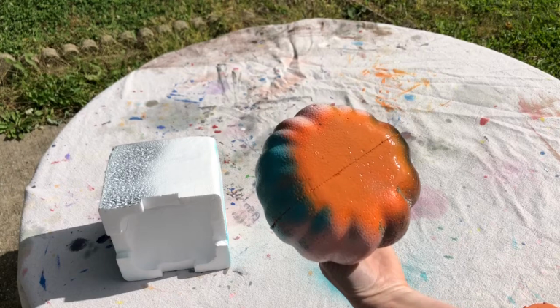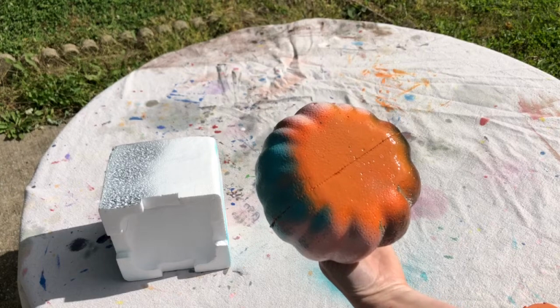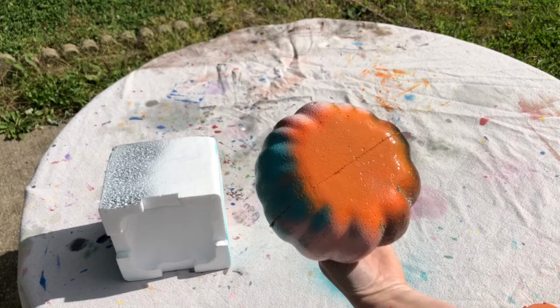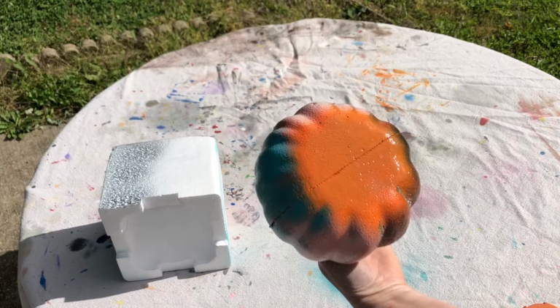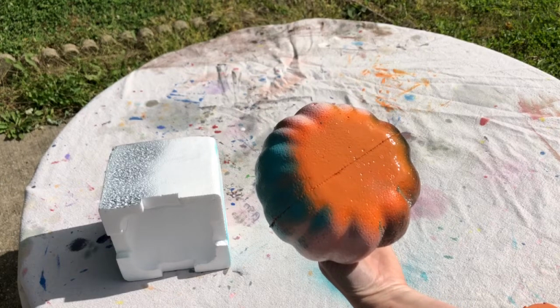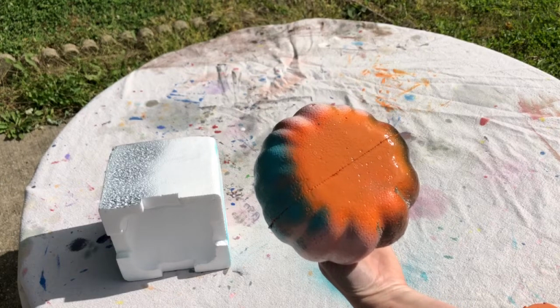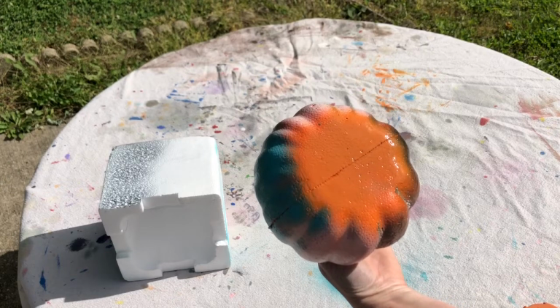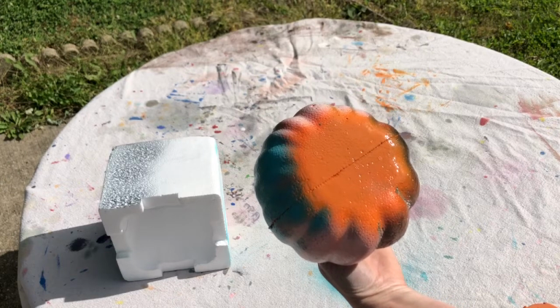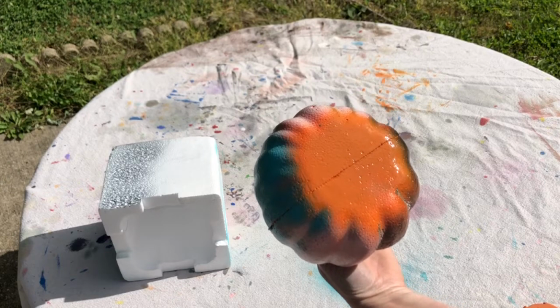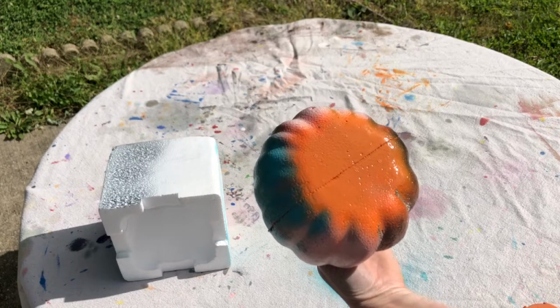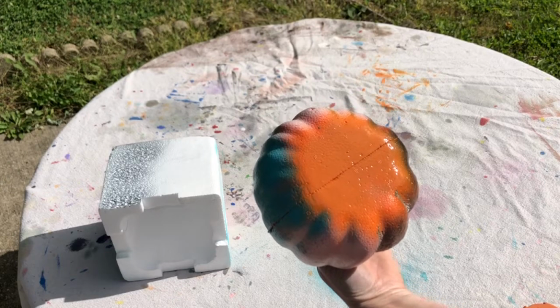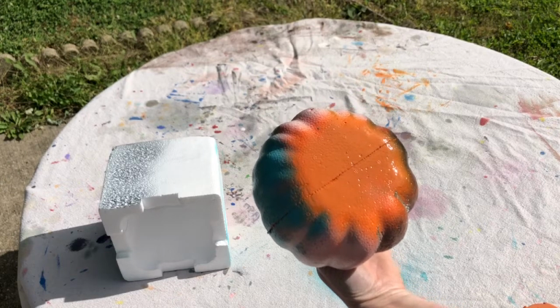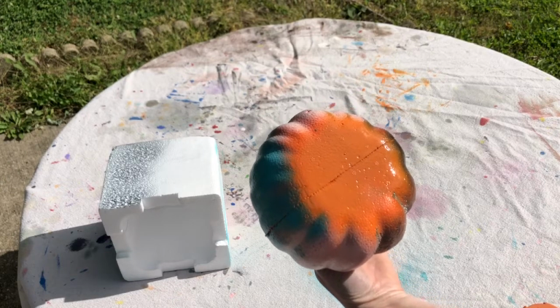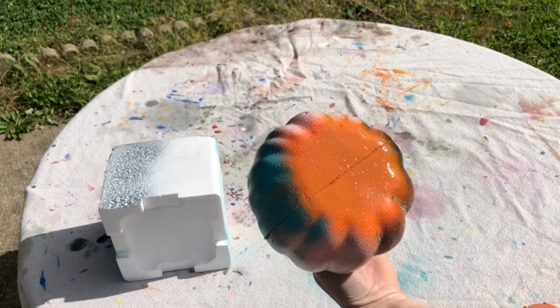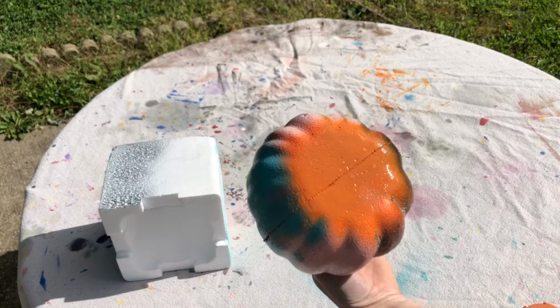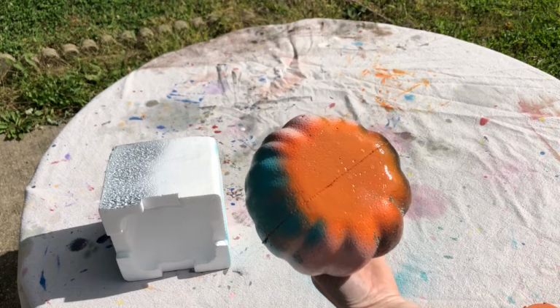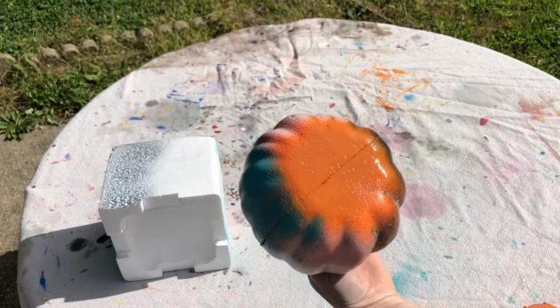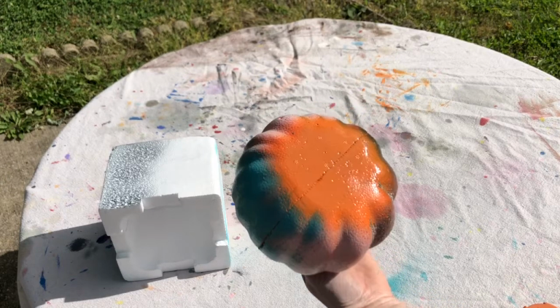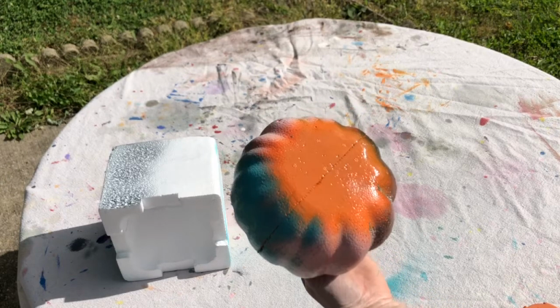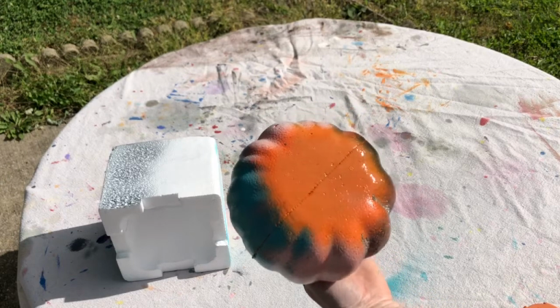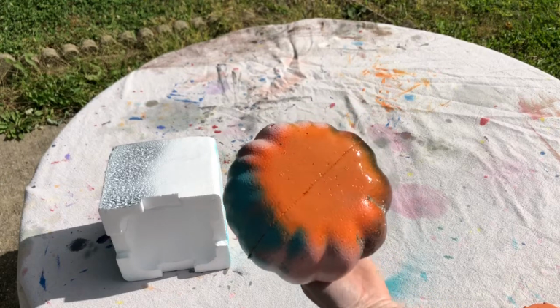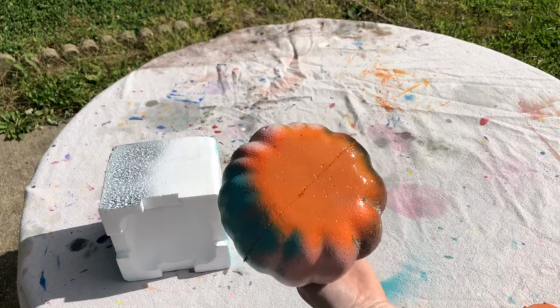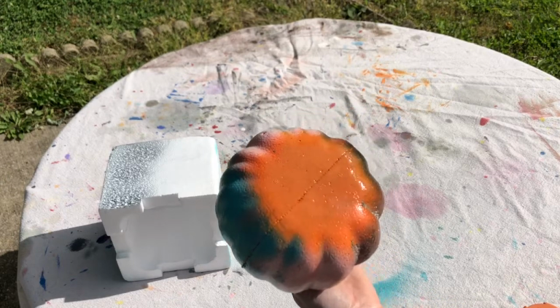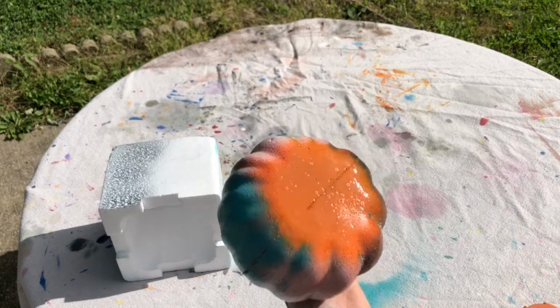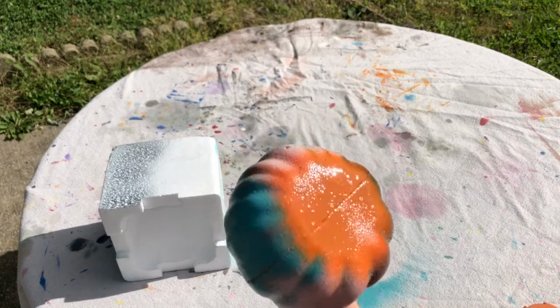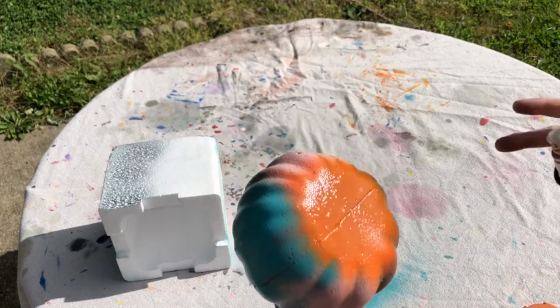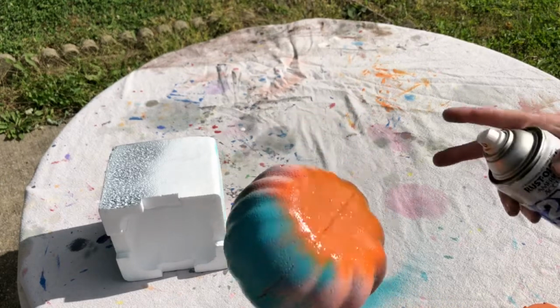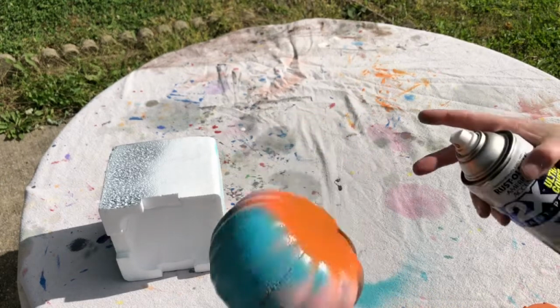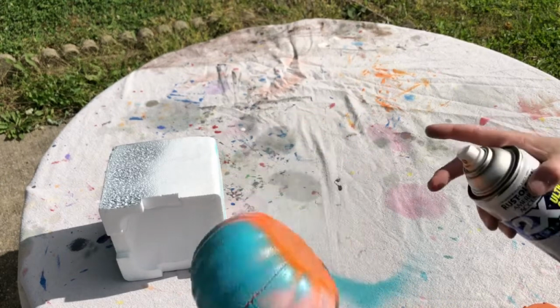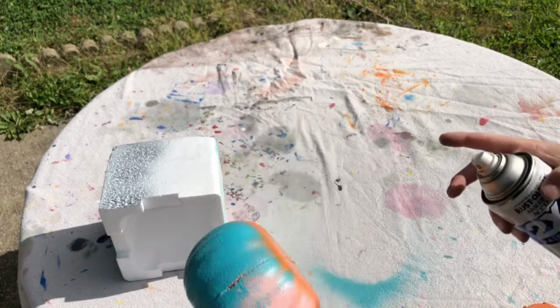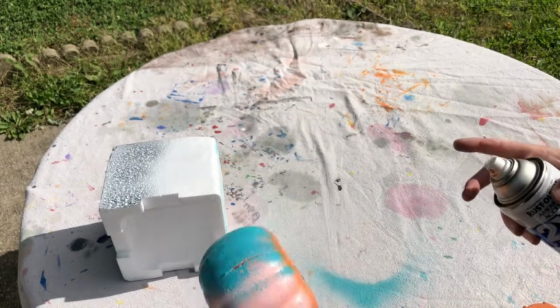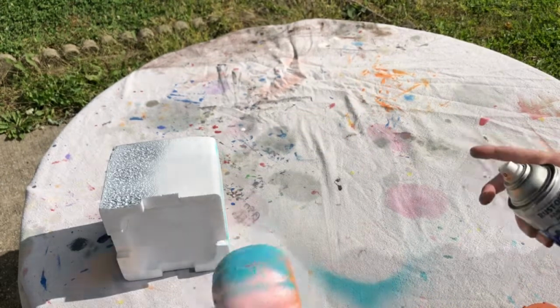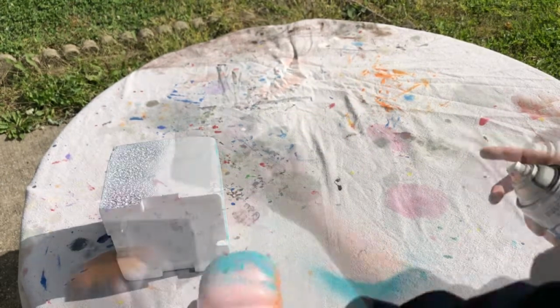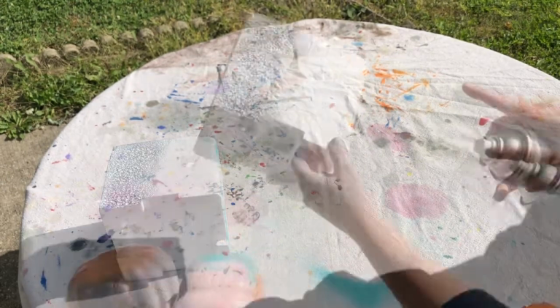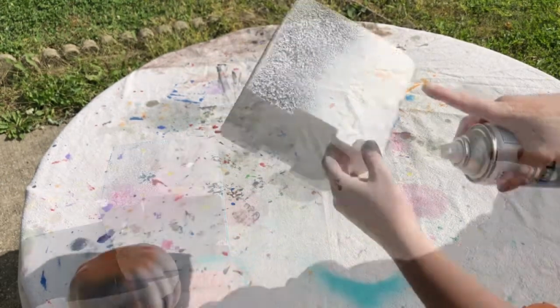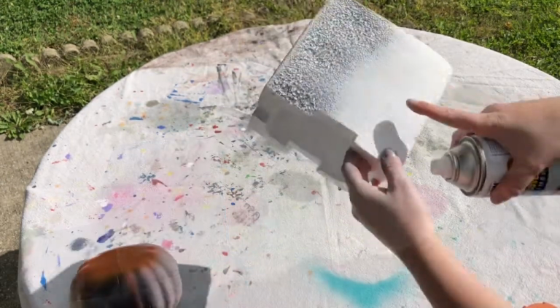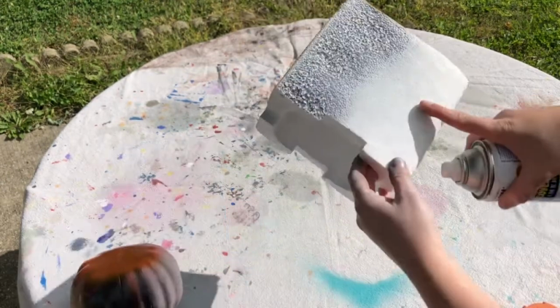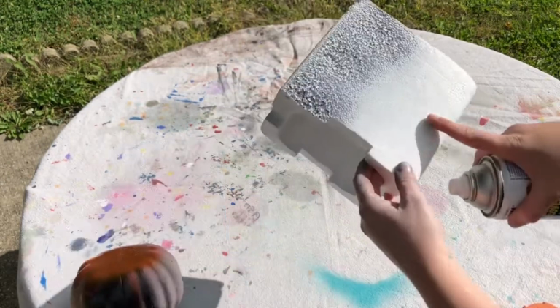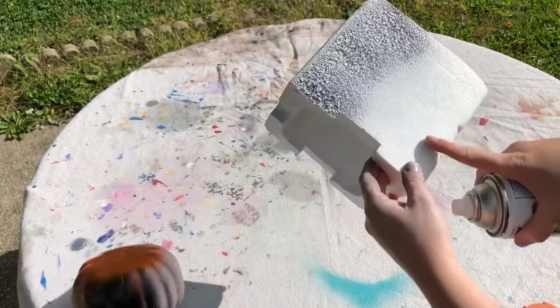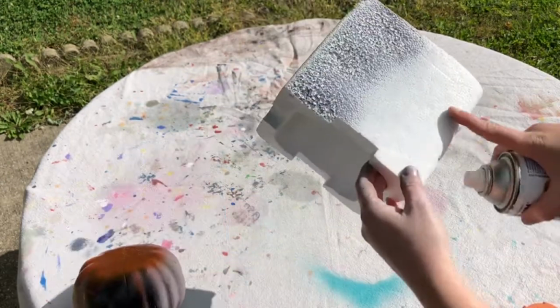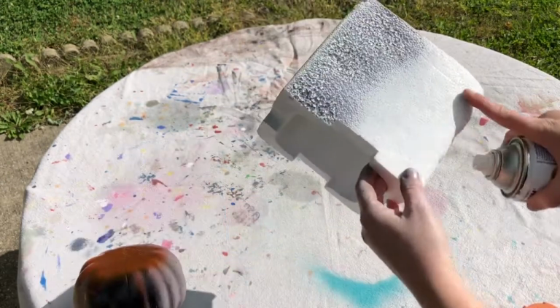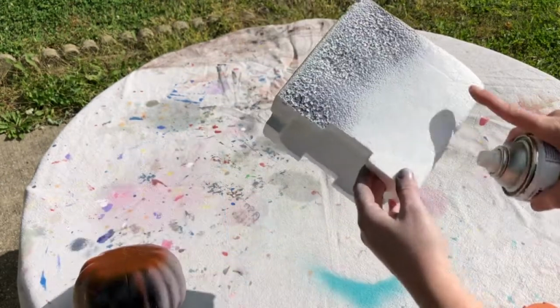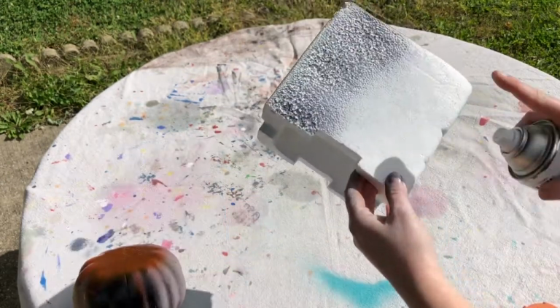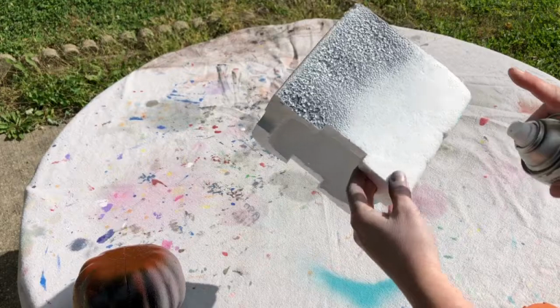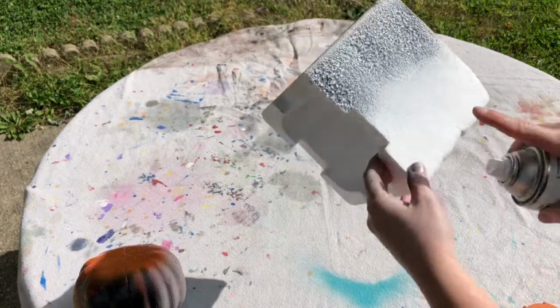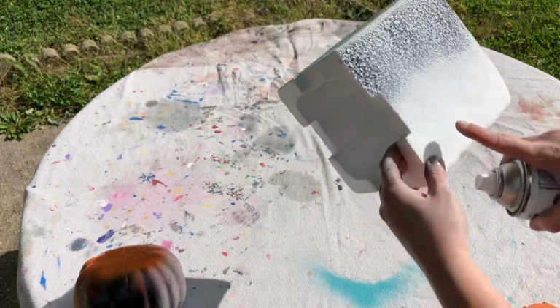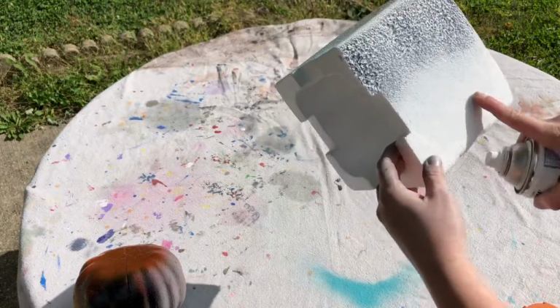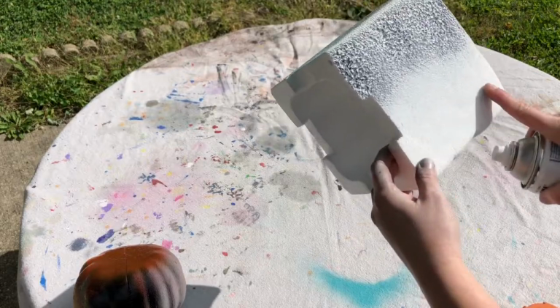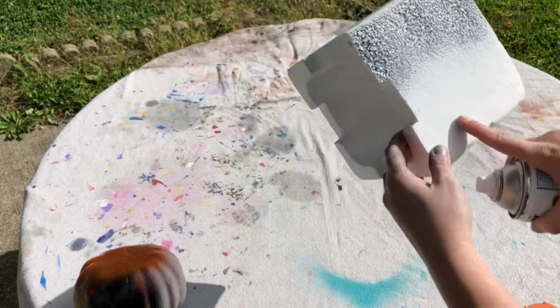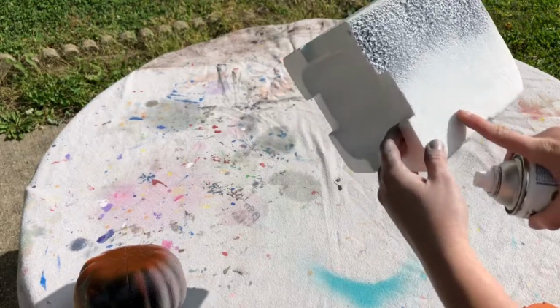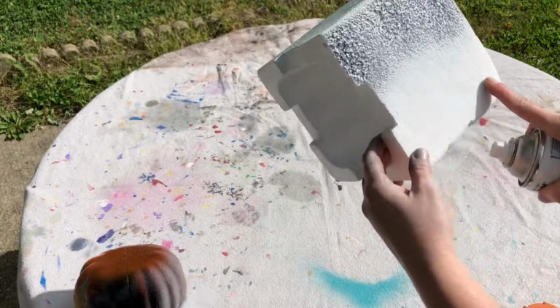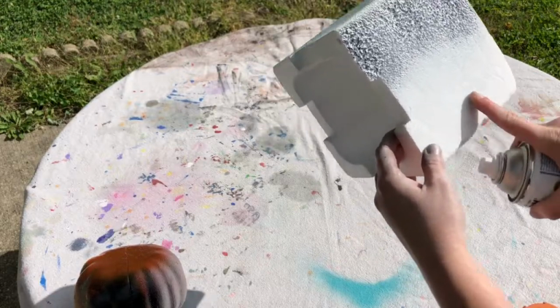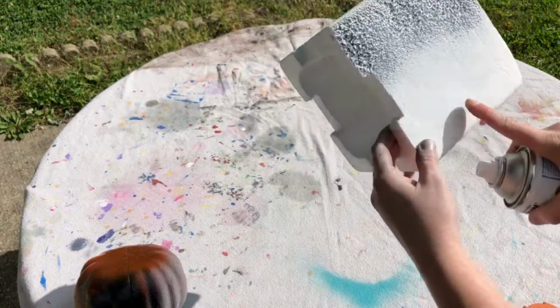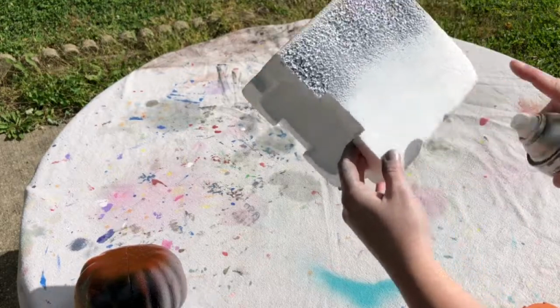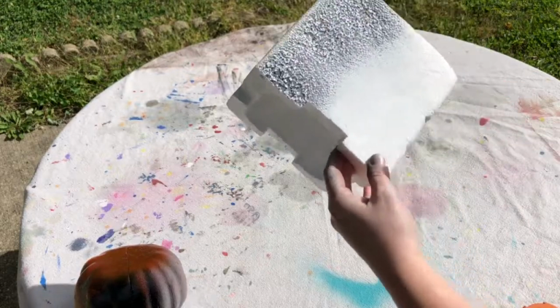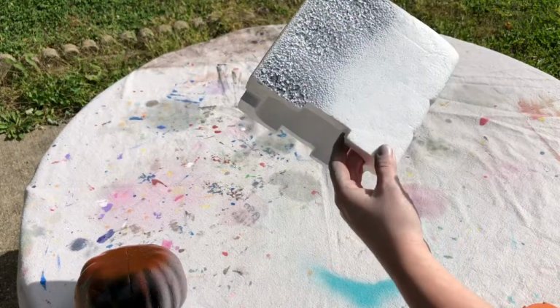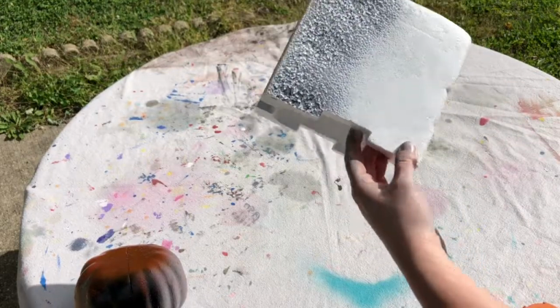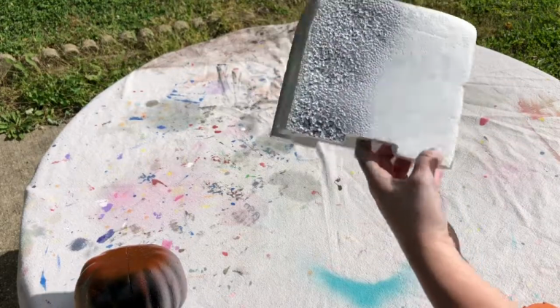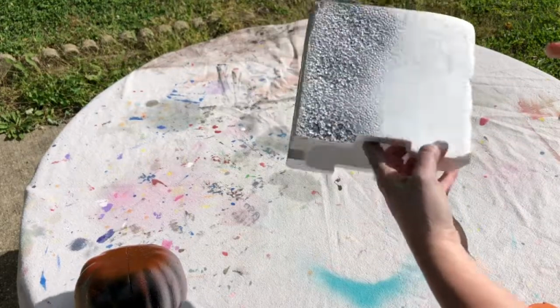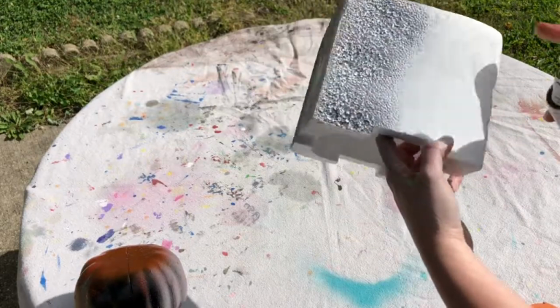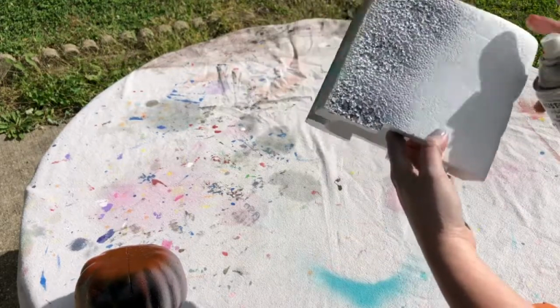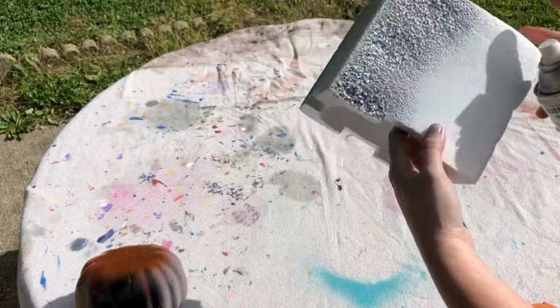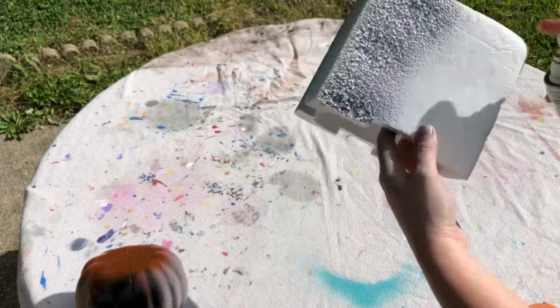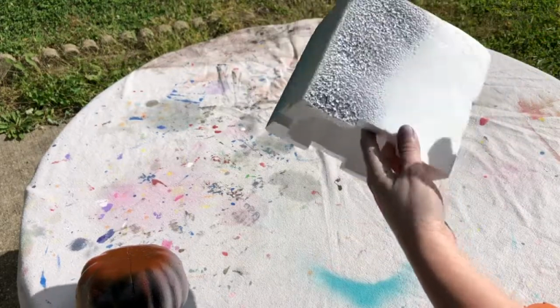Alright, it doesn't look like it's doing too much of anything on the pumpkin. Now let's put it on the non-coated styrofoam where there's really no paint on that part.